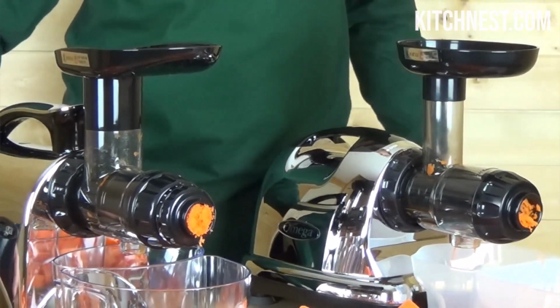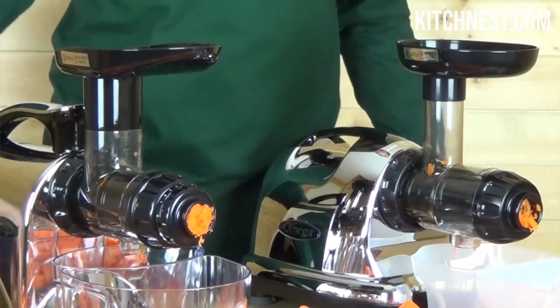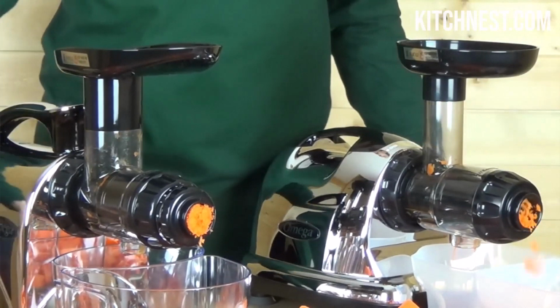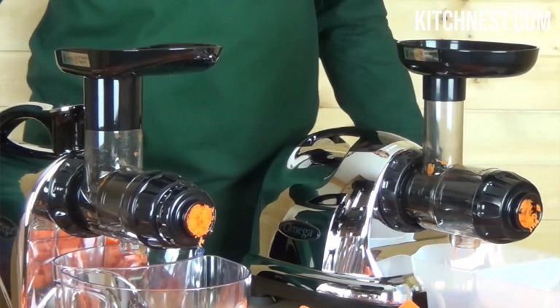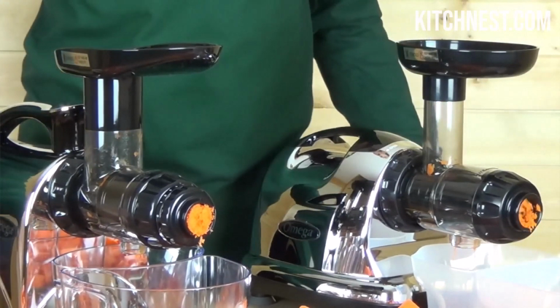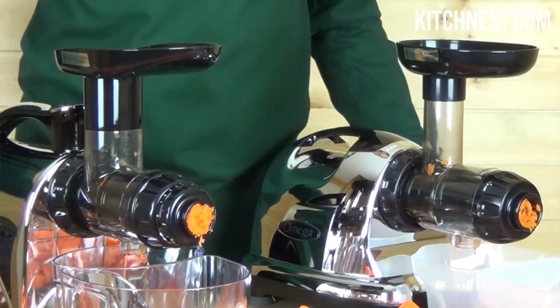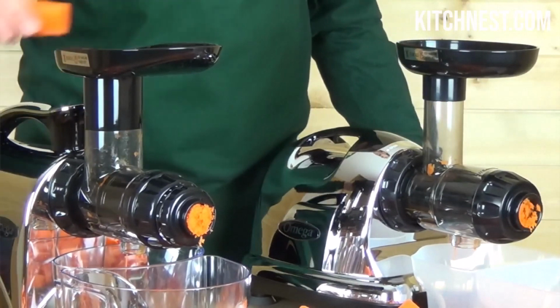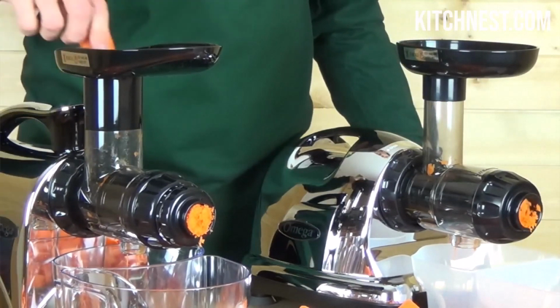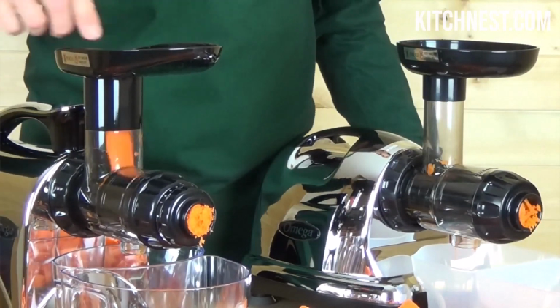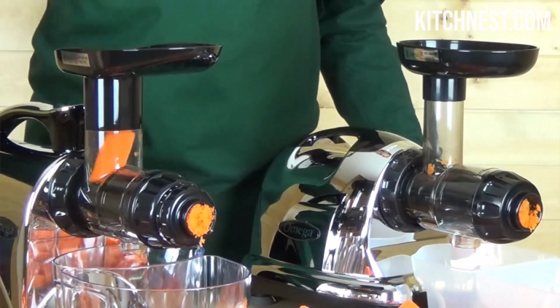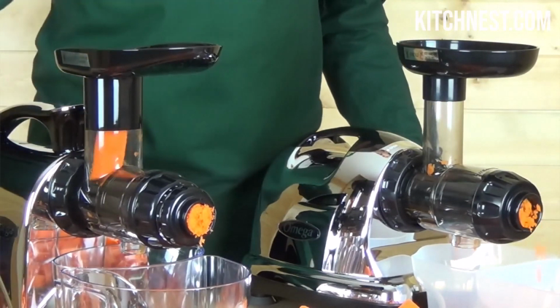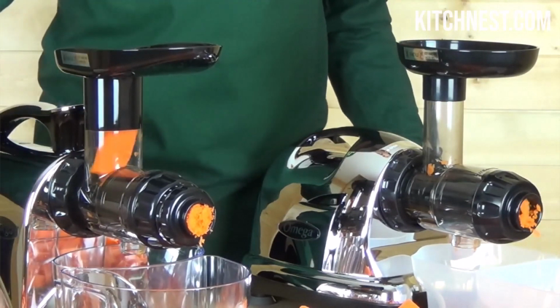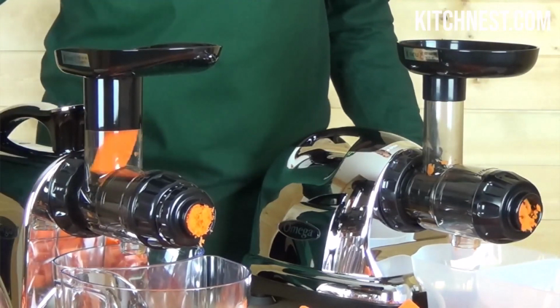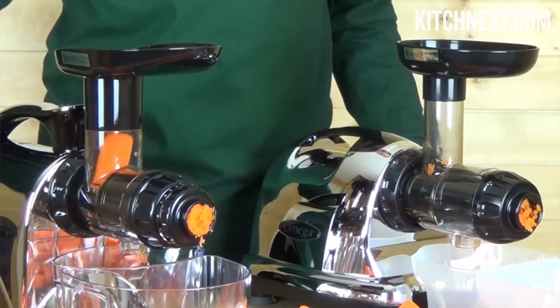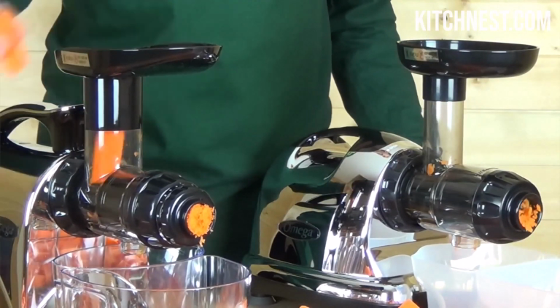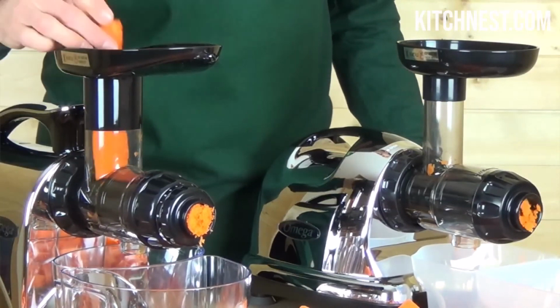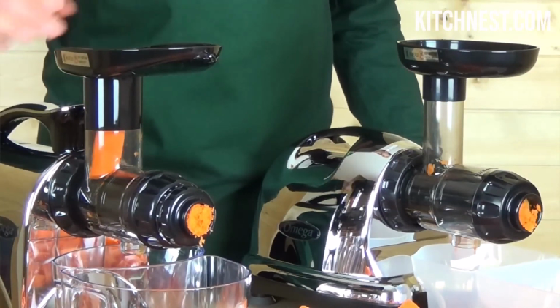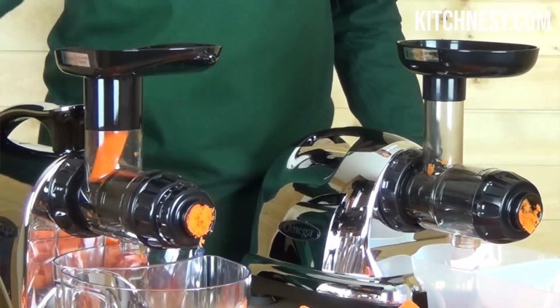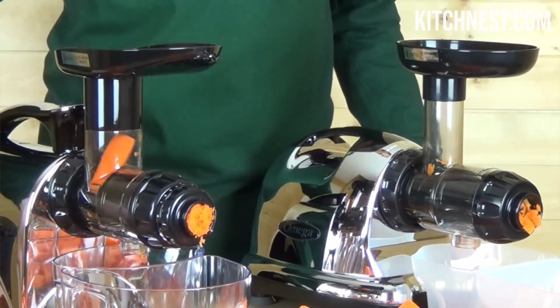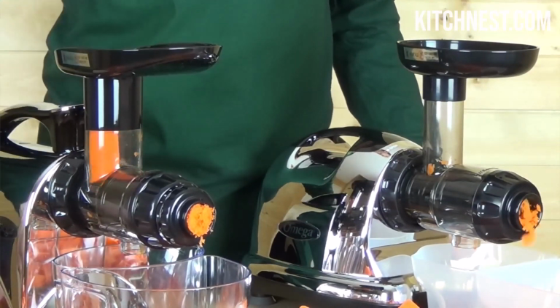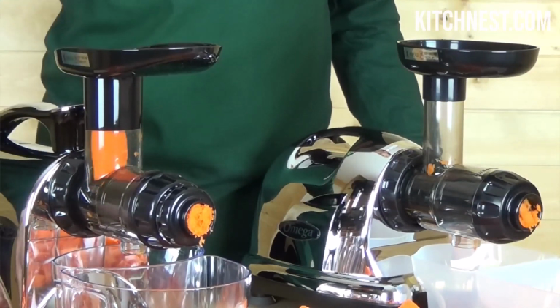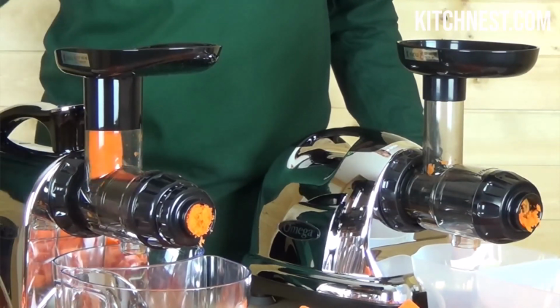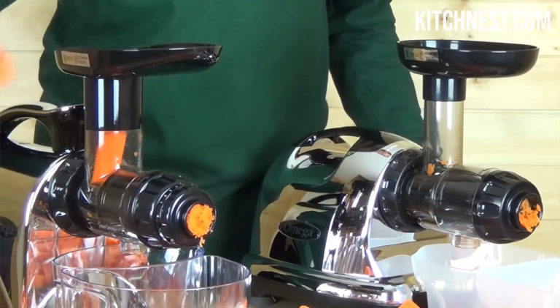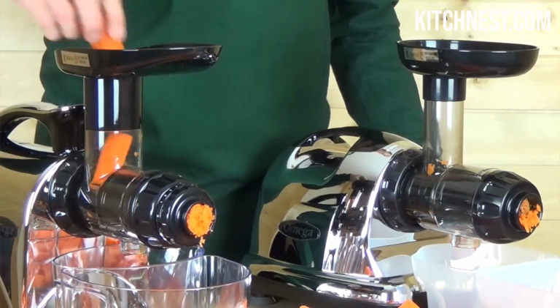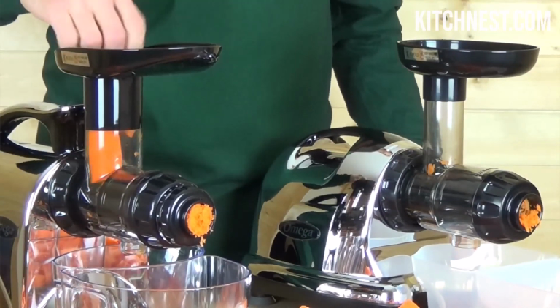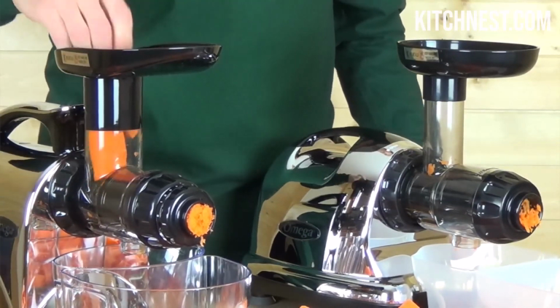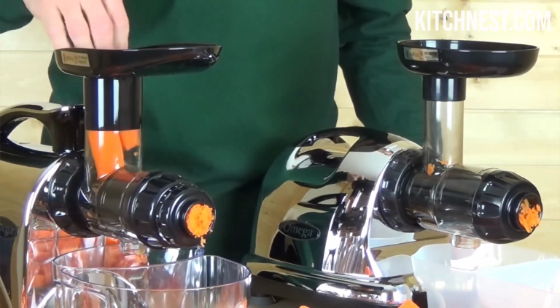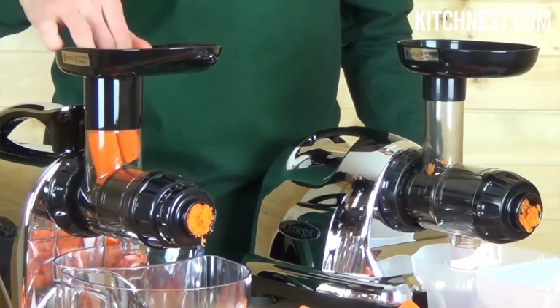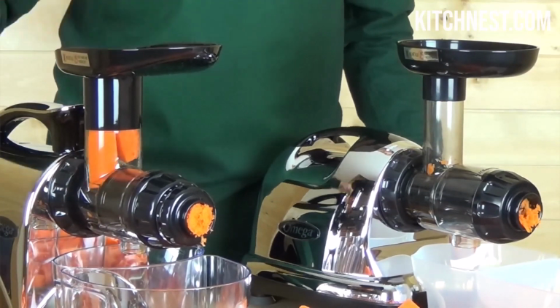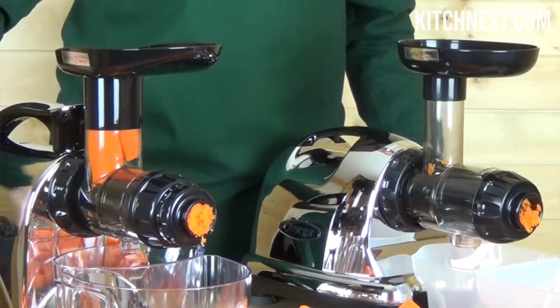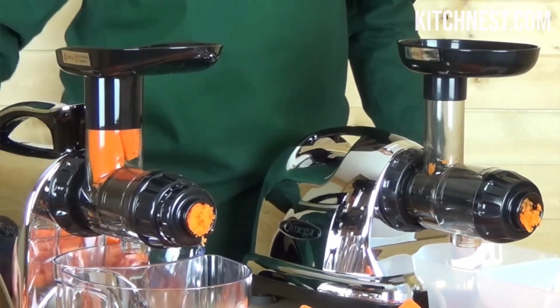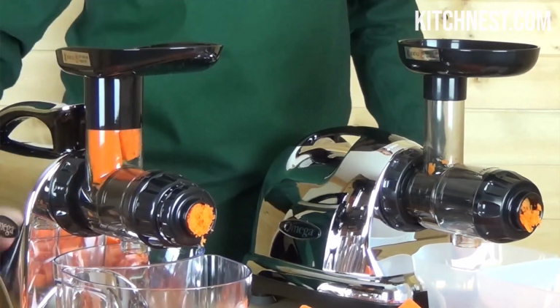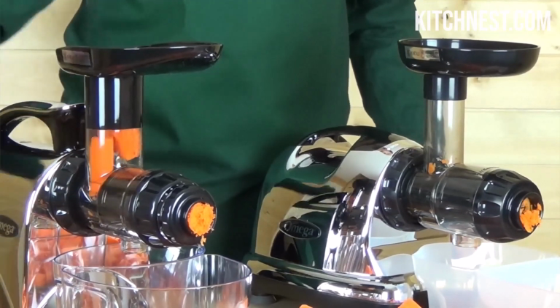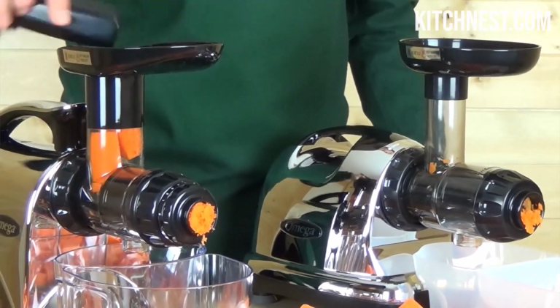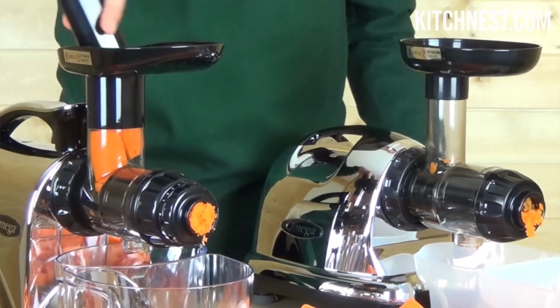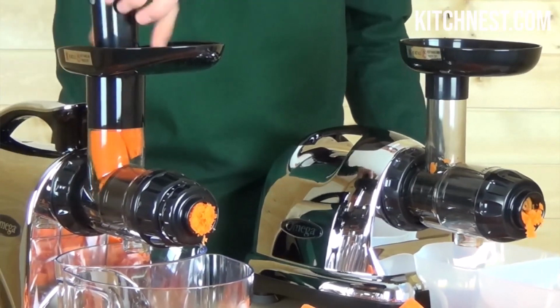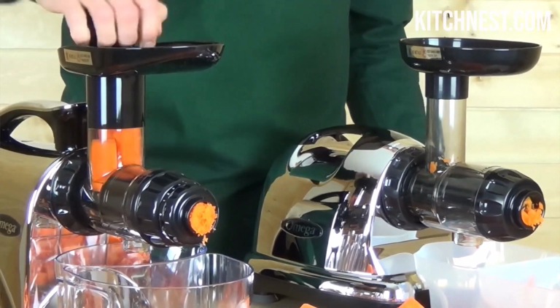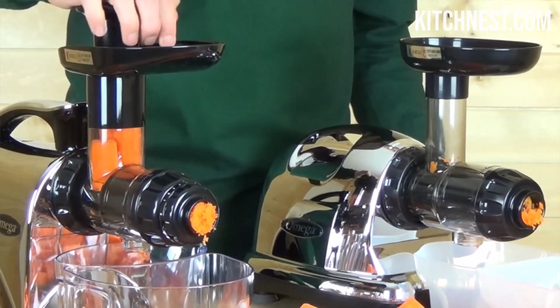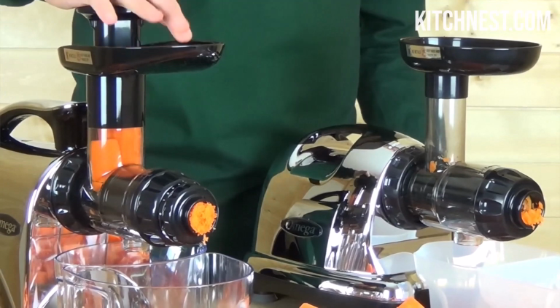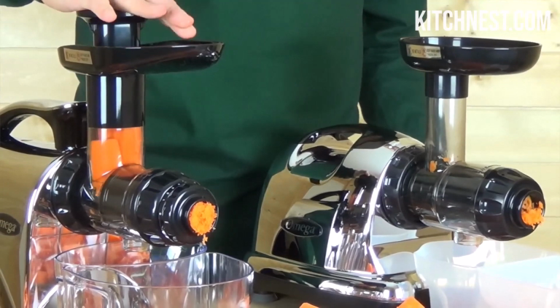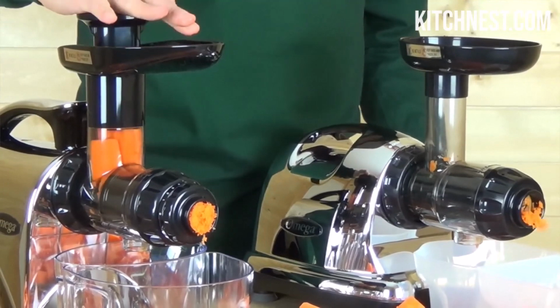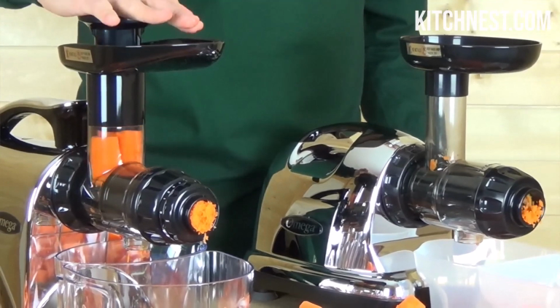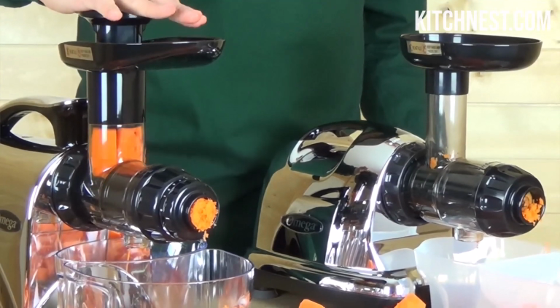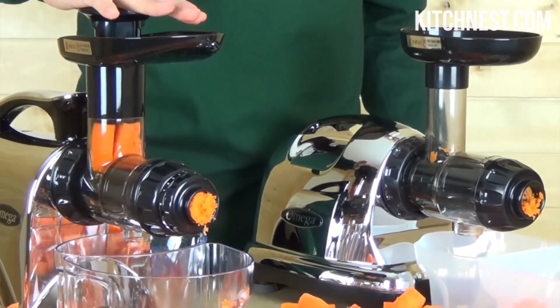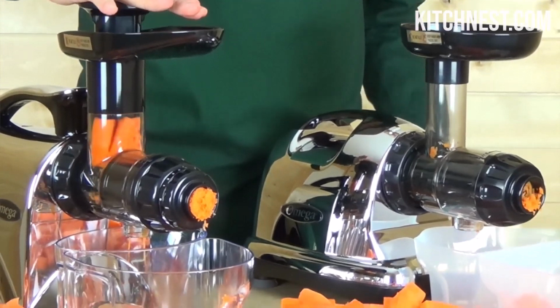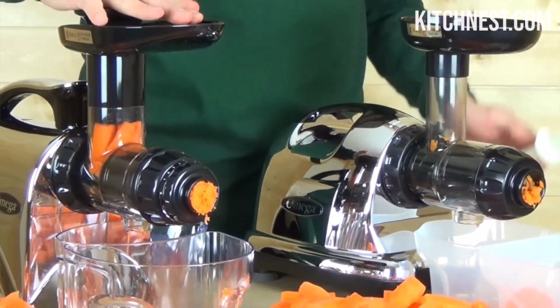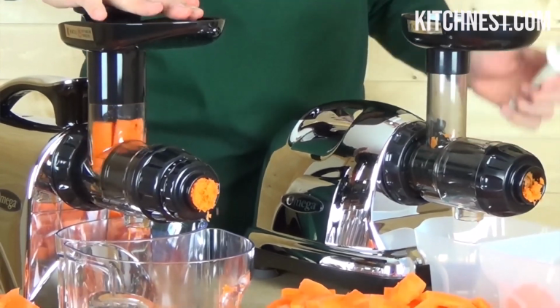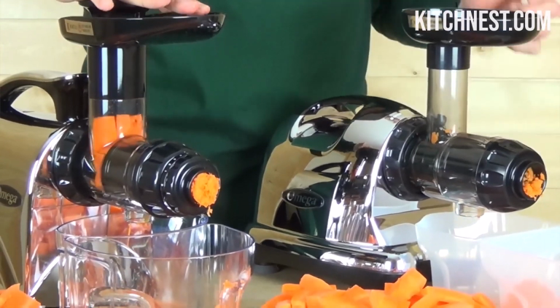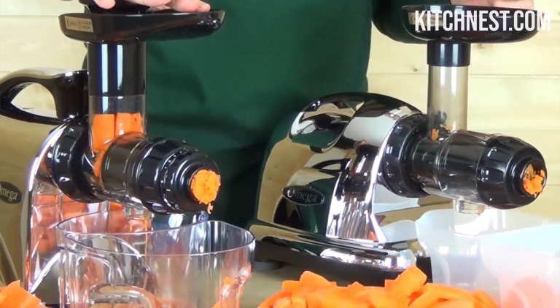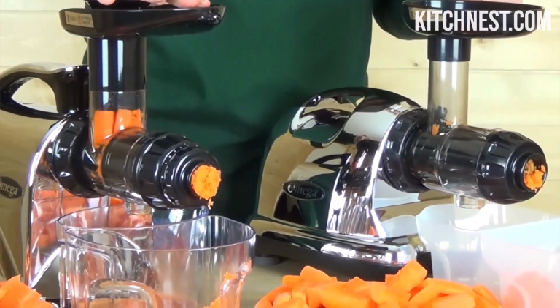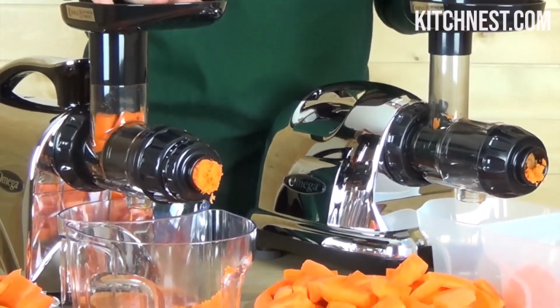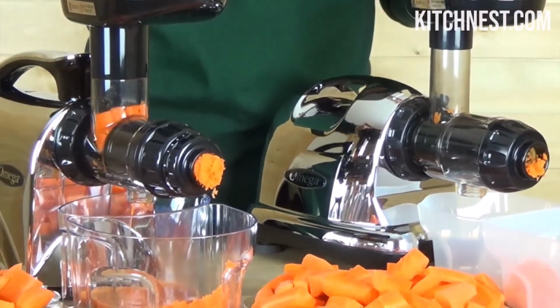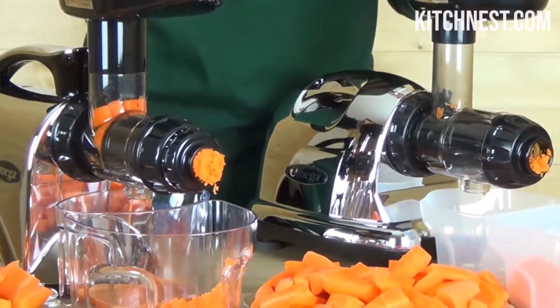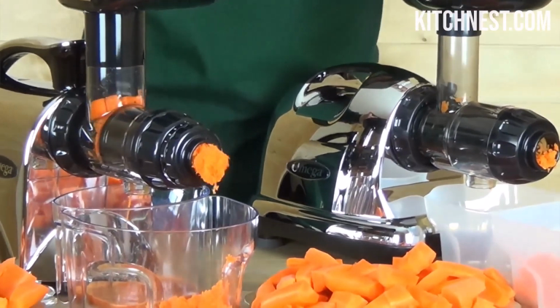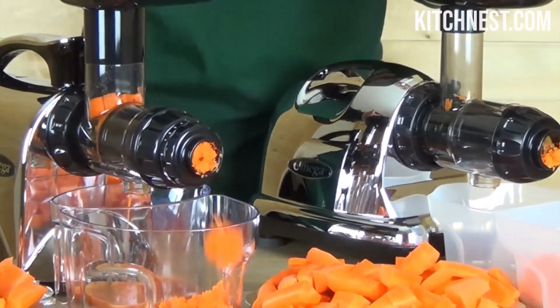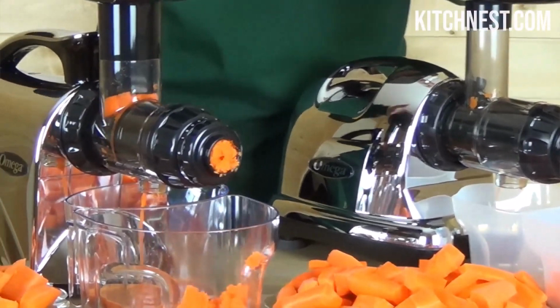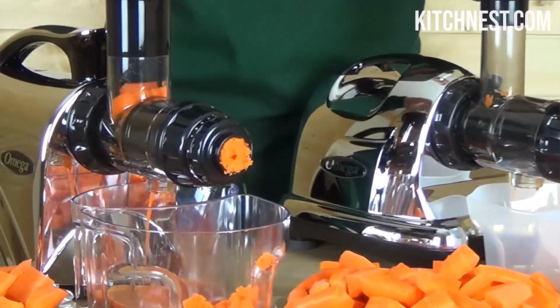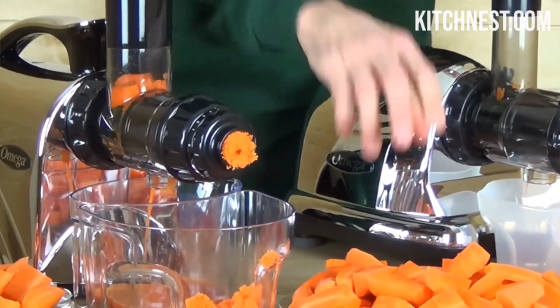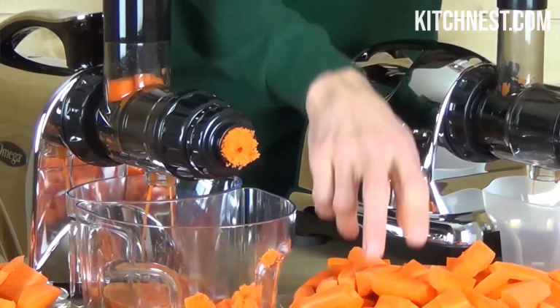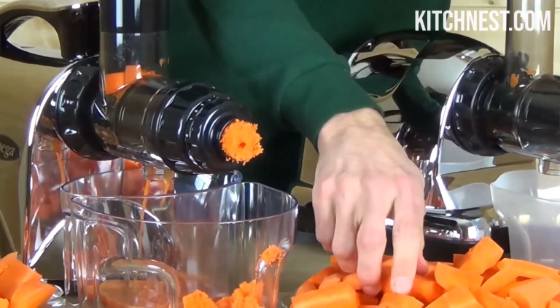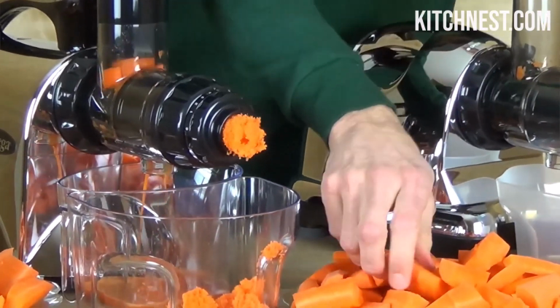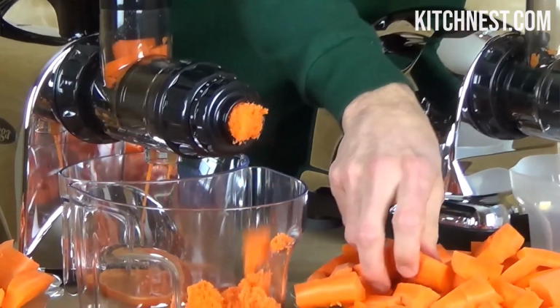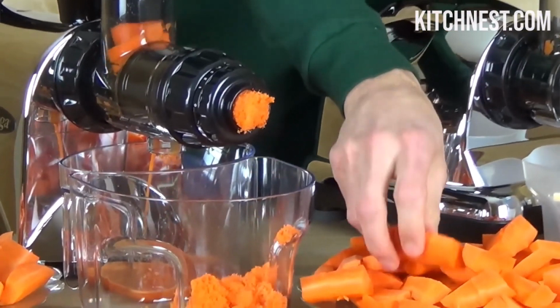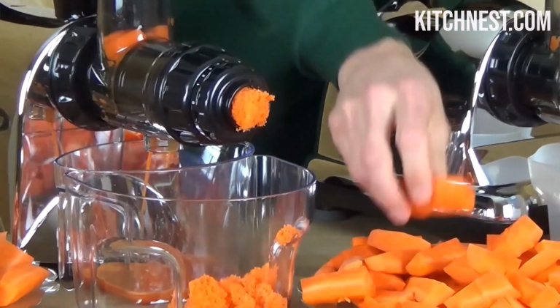Elevate your juicing and cooking experiences with the Omega Cold Press Juicer machine and unlock the full potential of your ingredients.